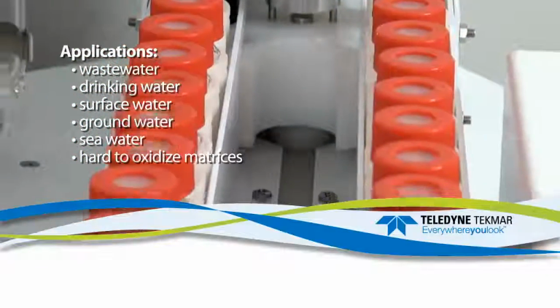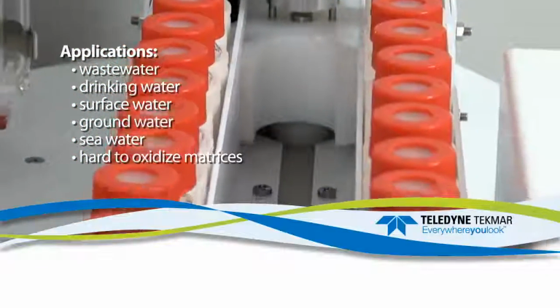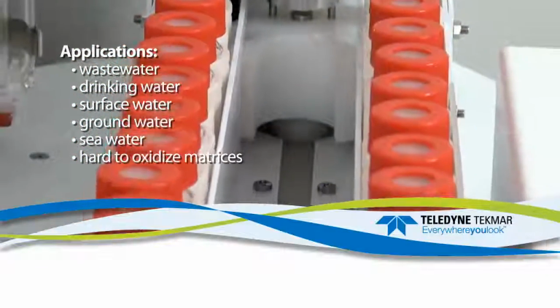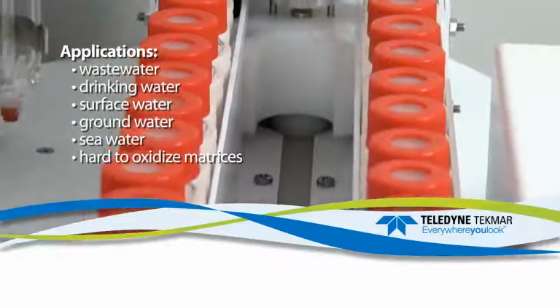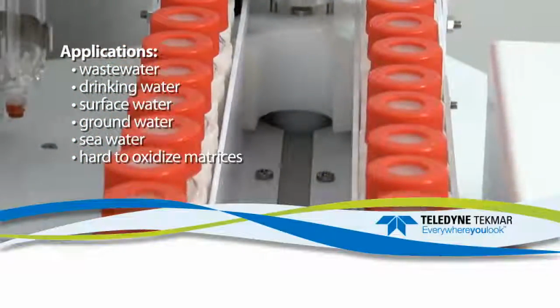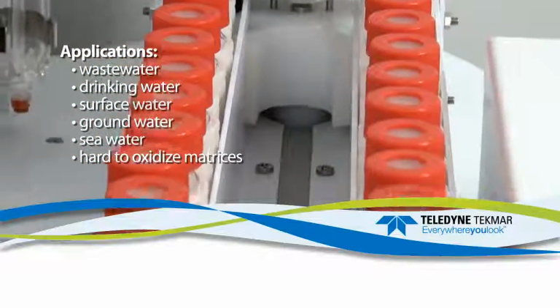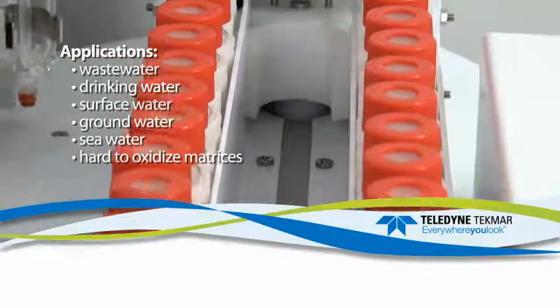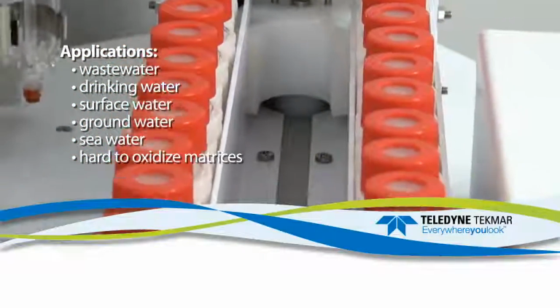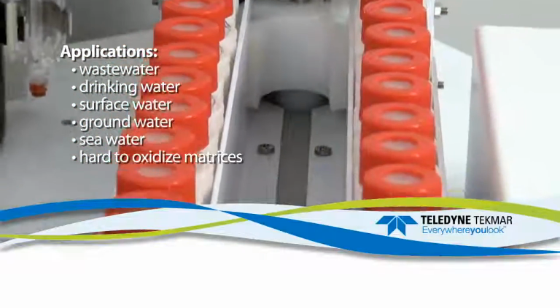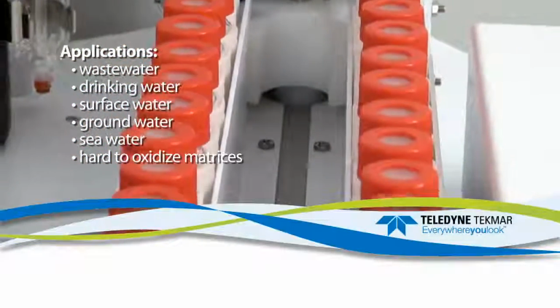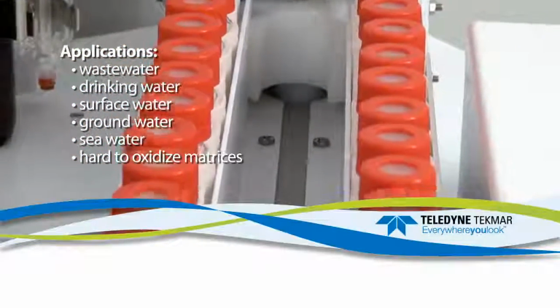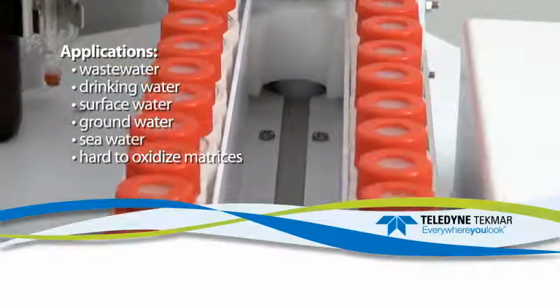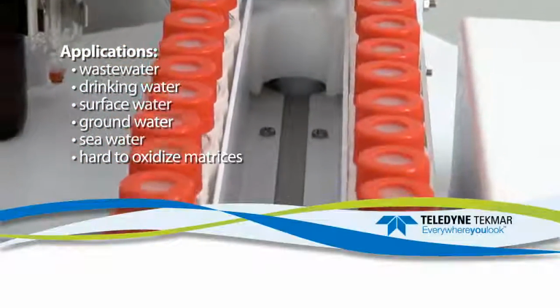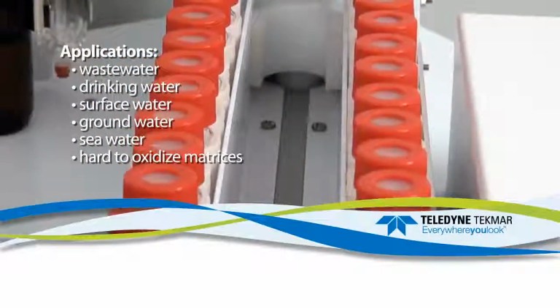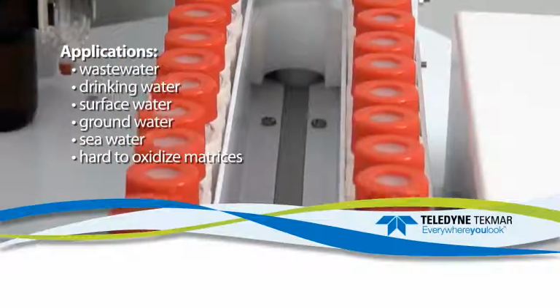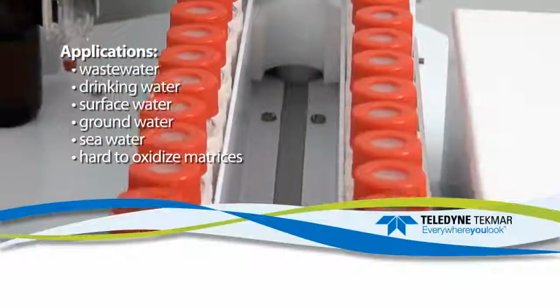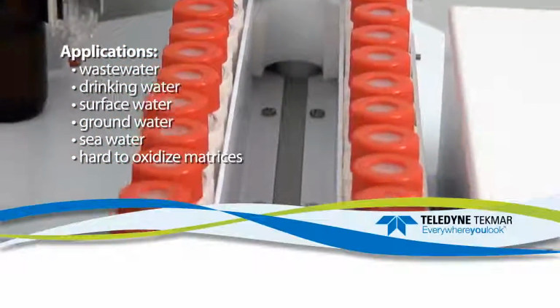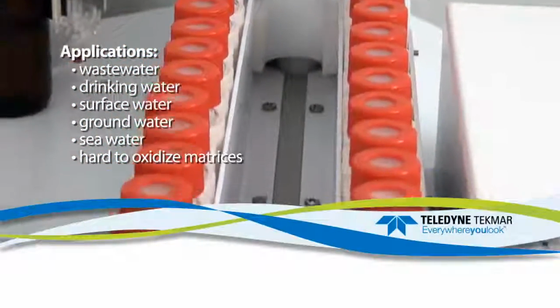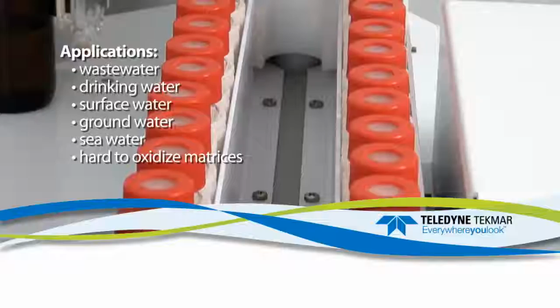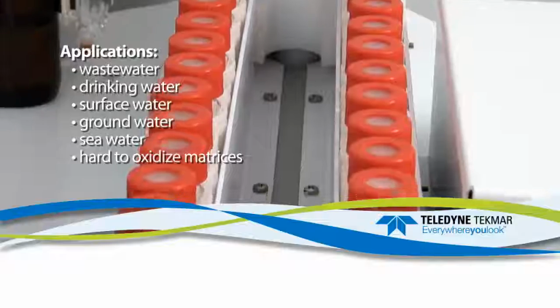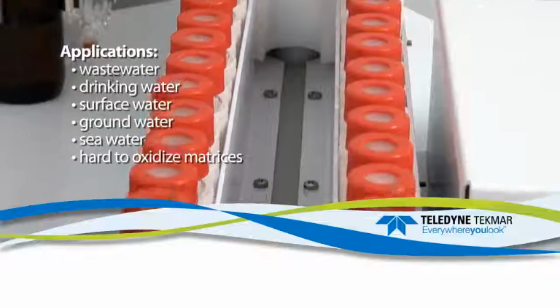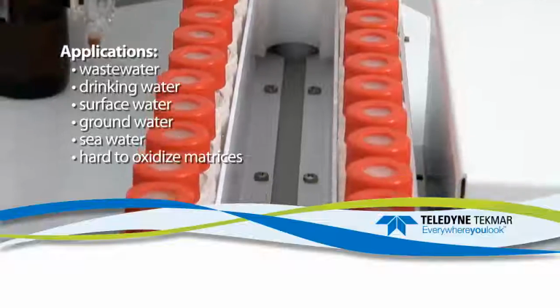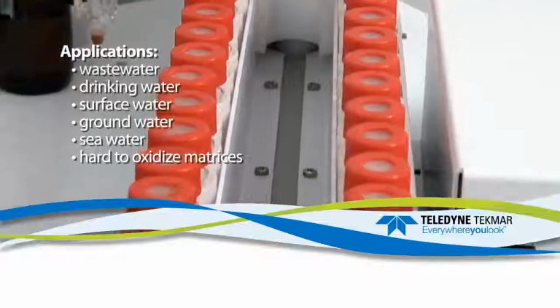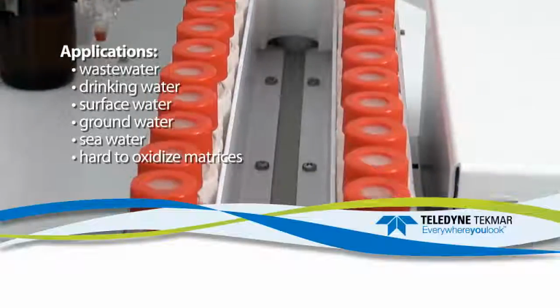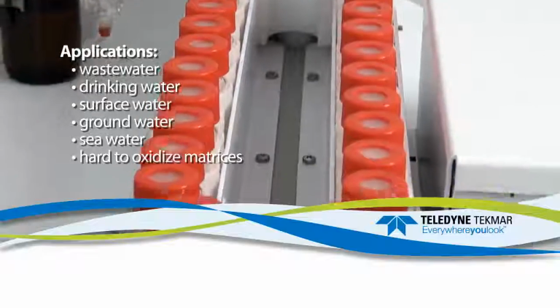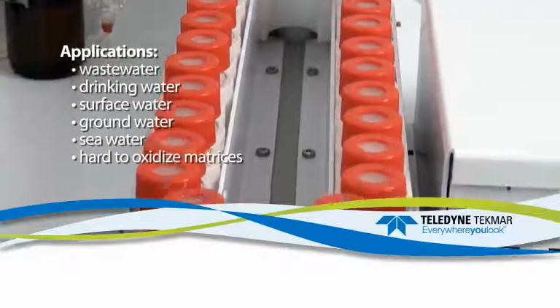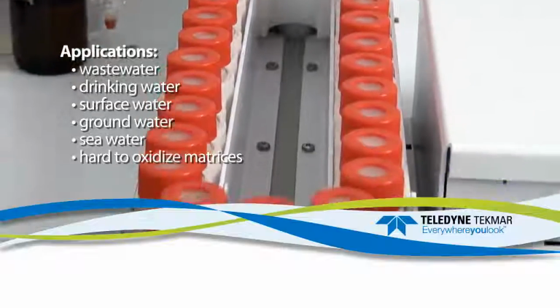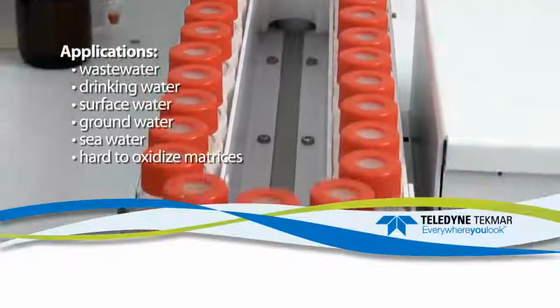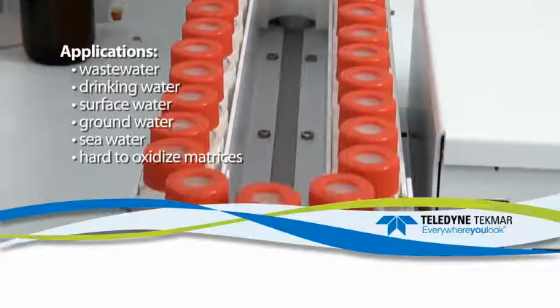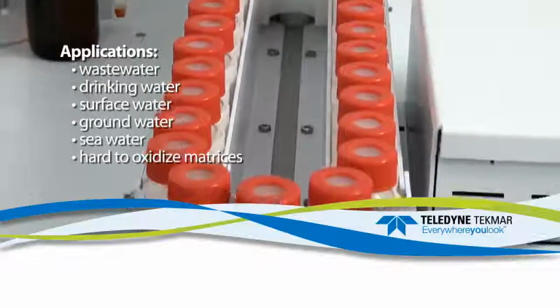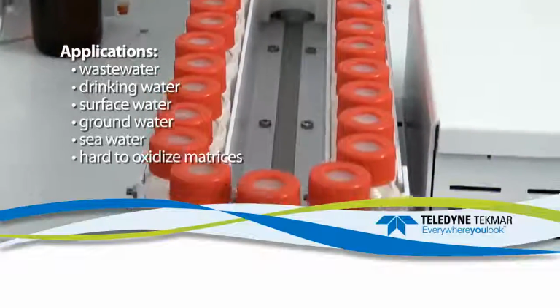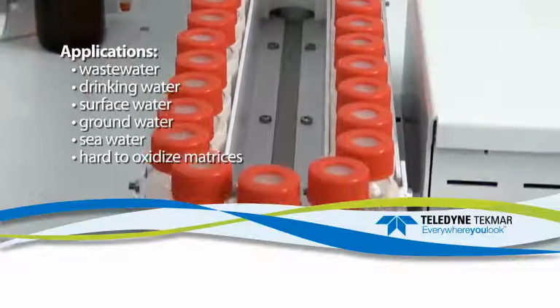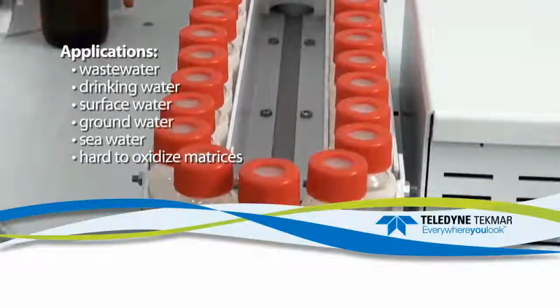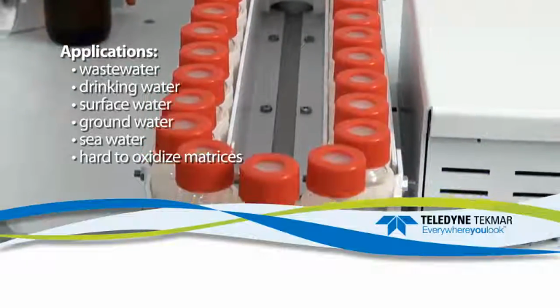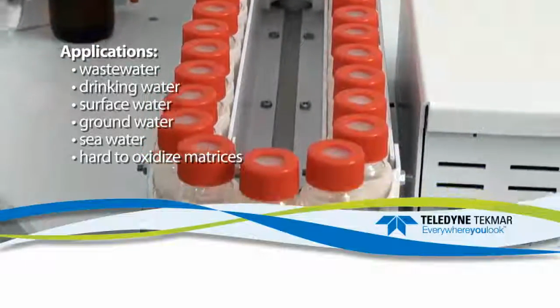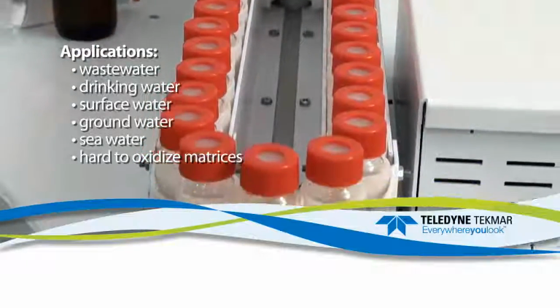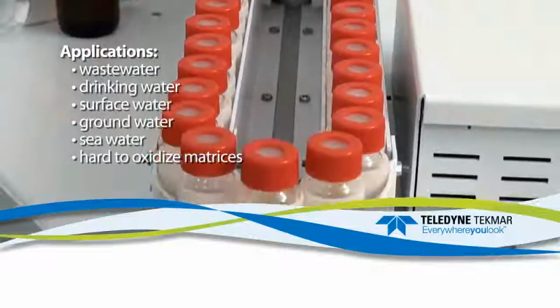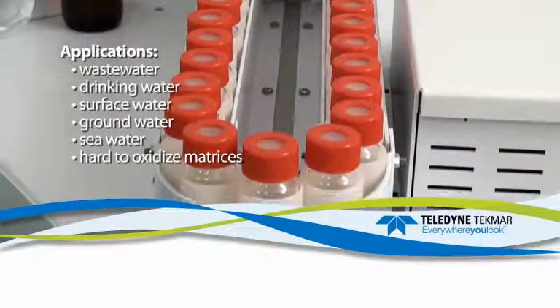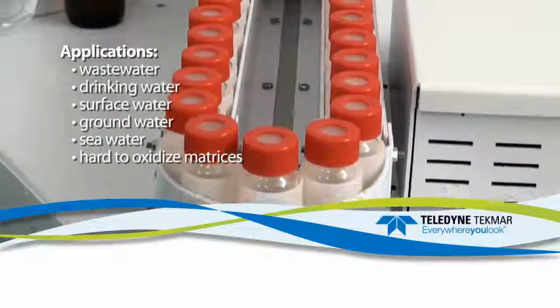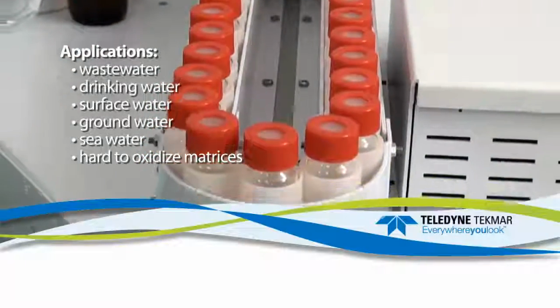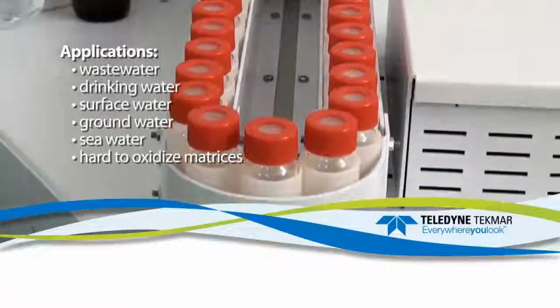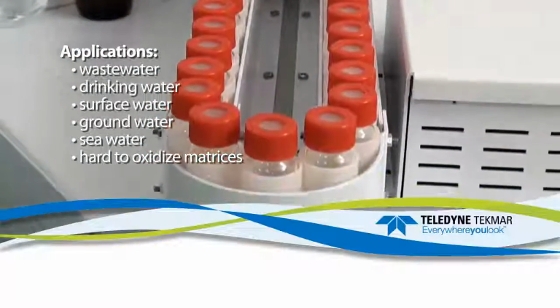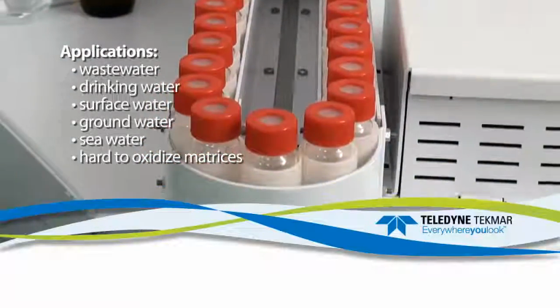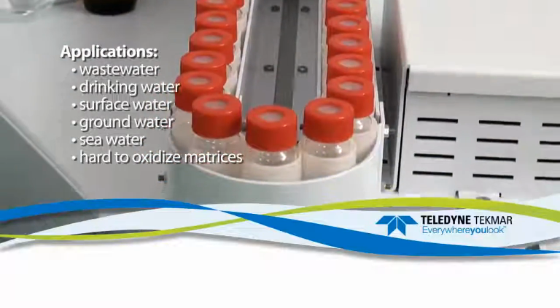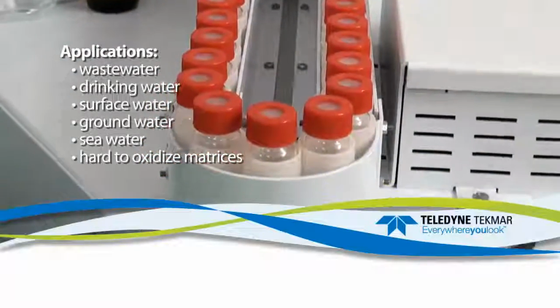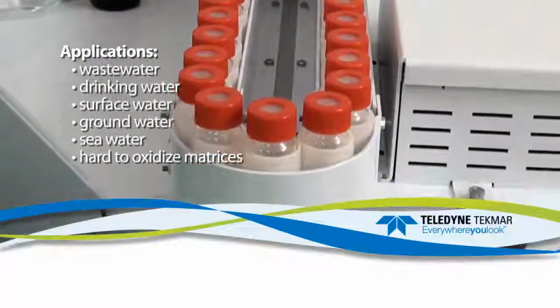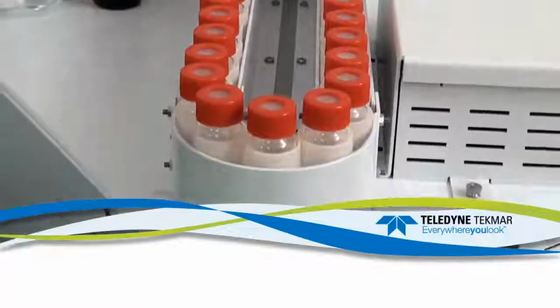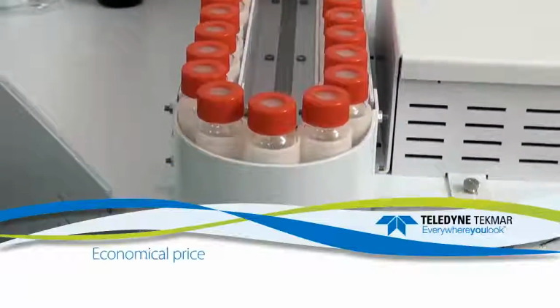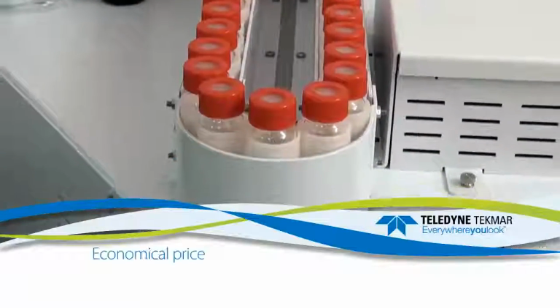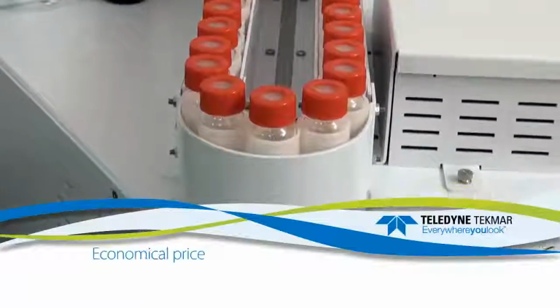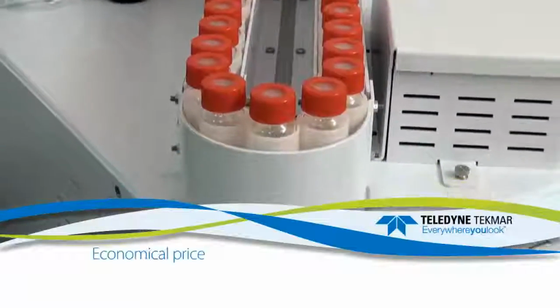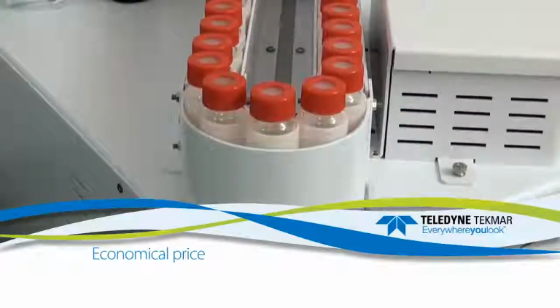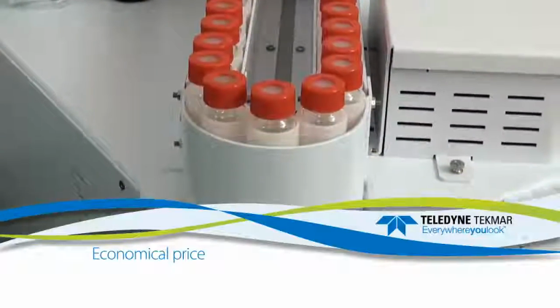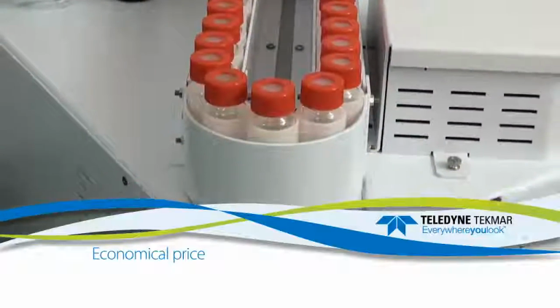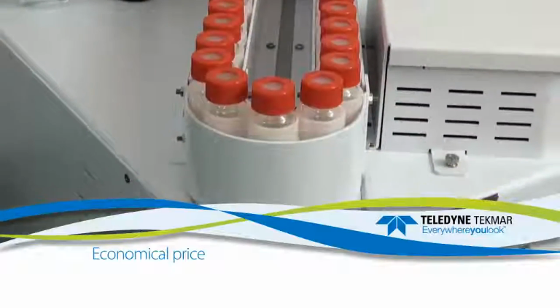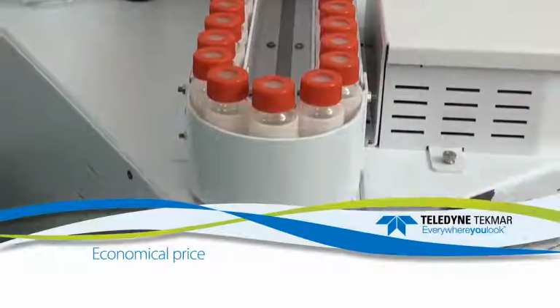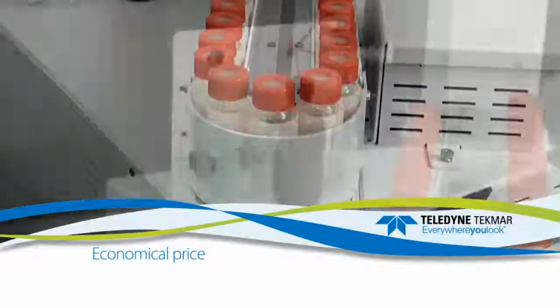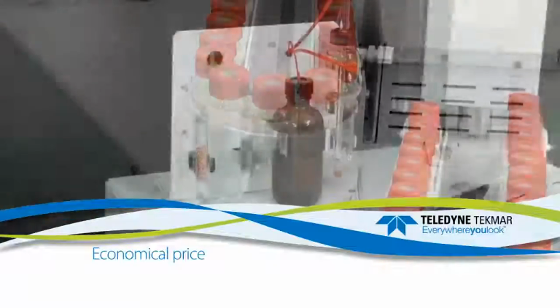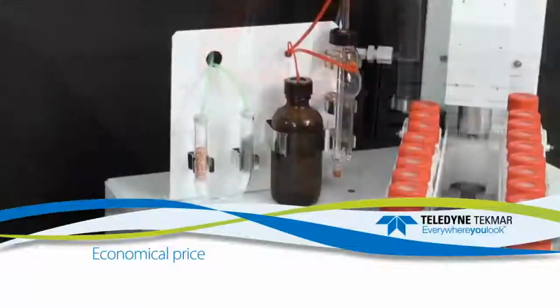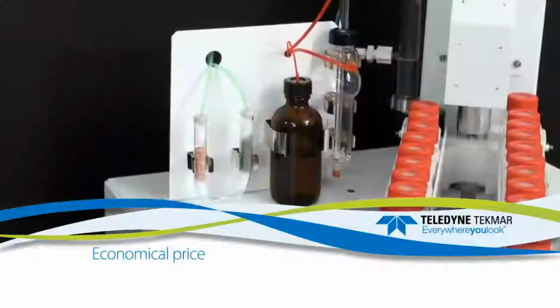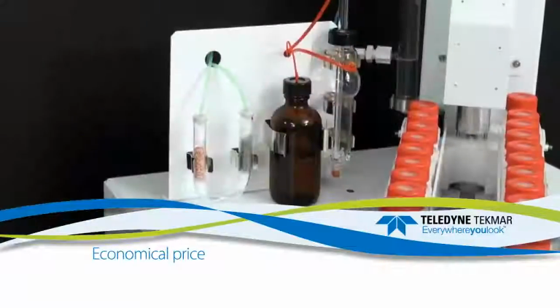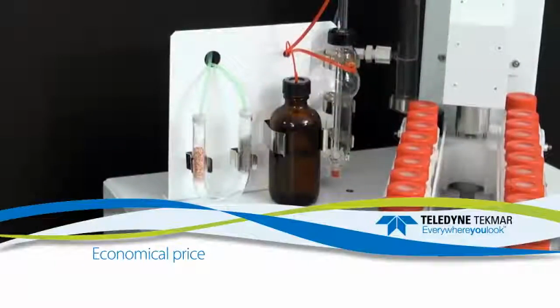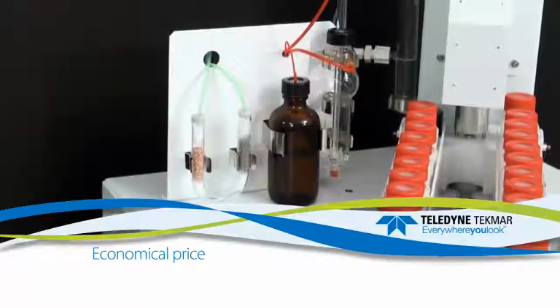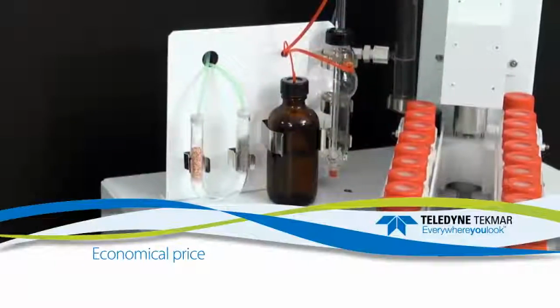Lodix is the ultimate solution for wastewater, drinking and surface water, groundwater, seawater, and other hard-to-oxidize matrices with an economical price to fit any budget.